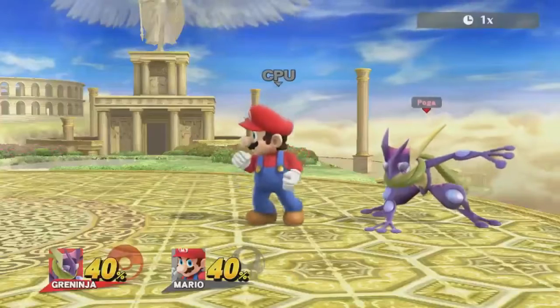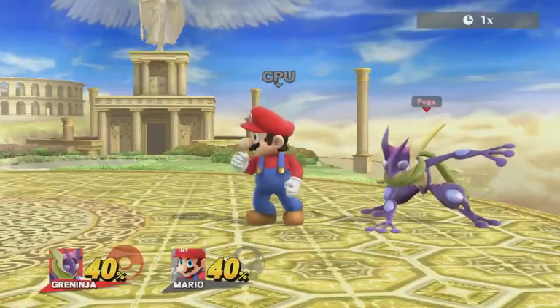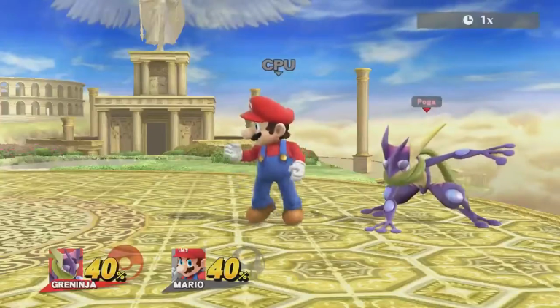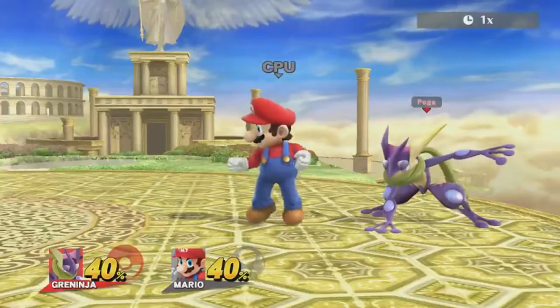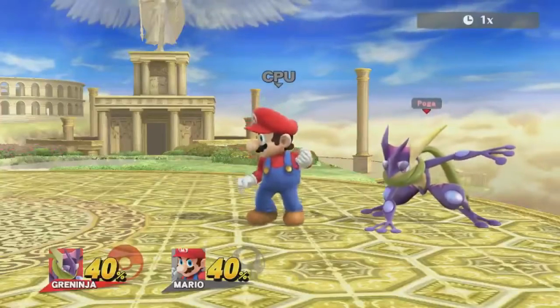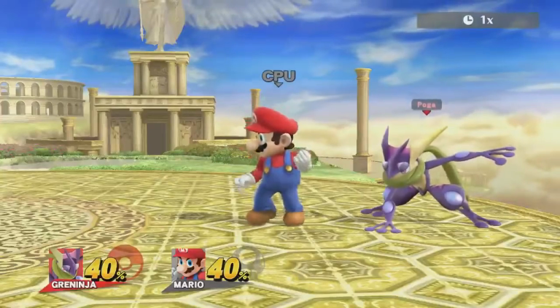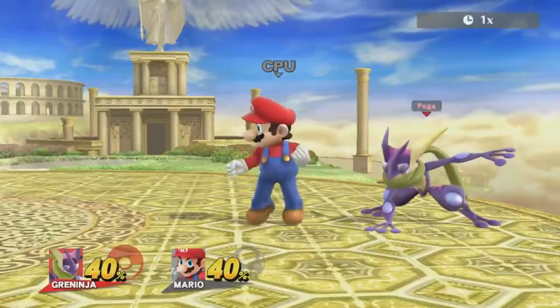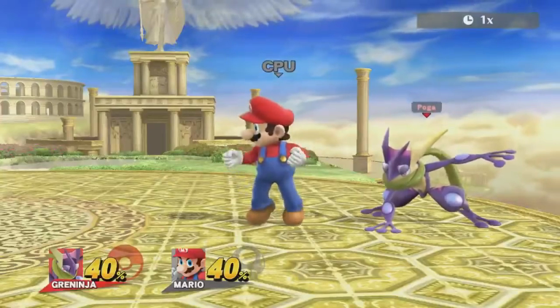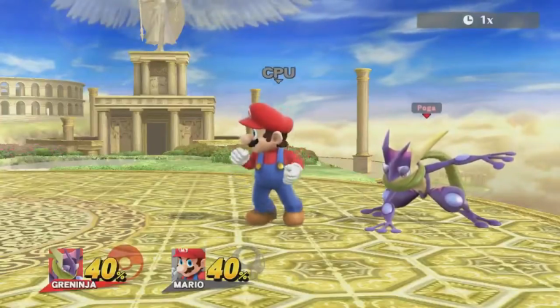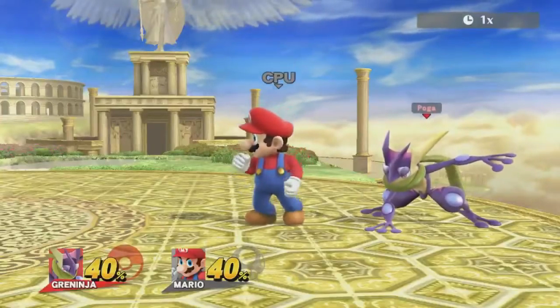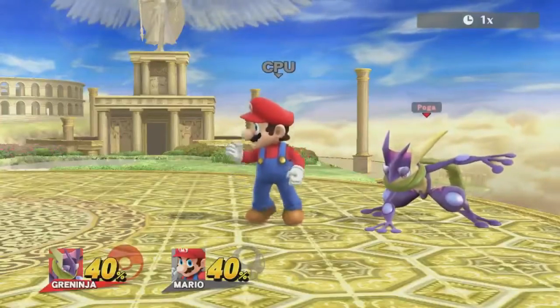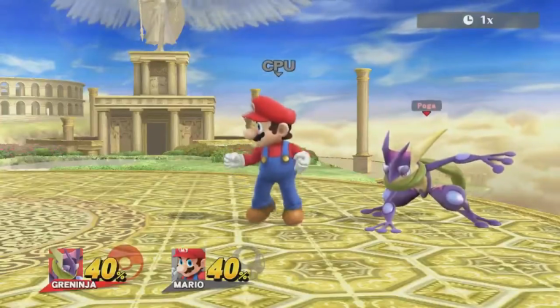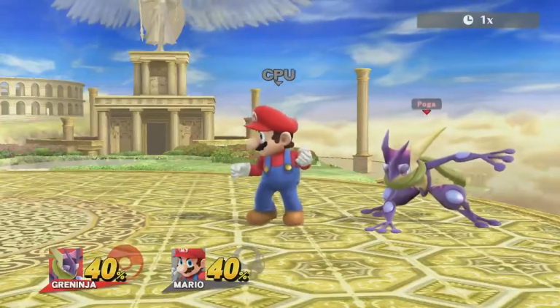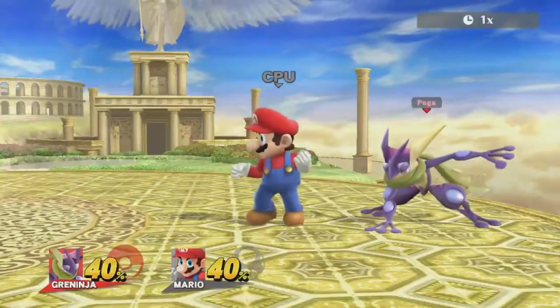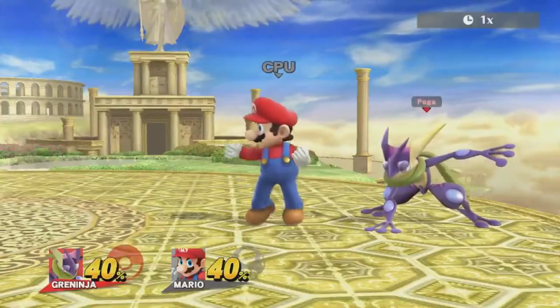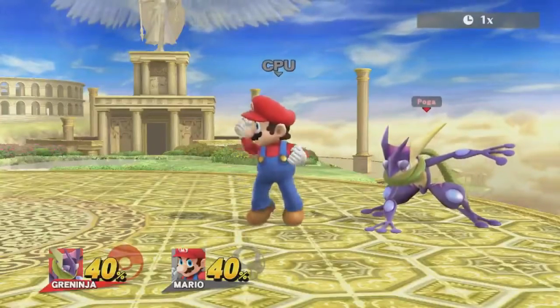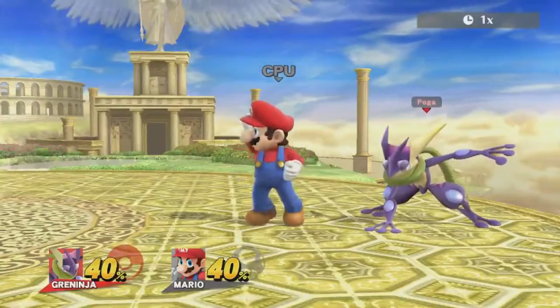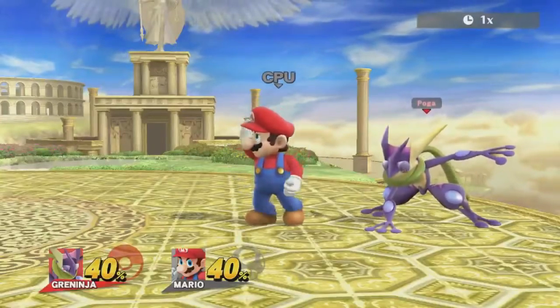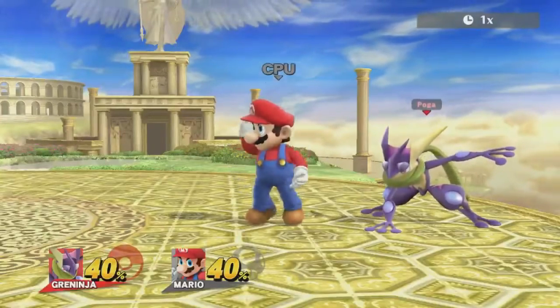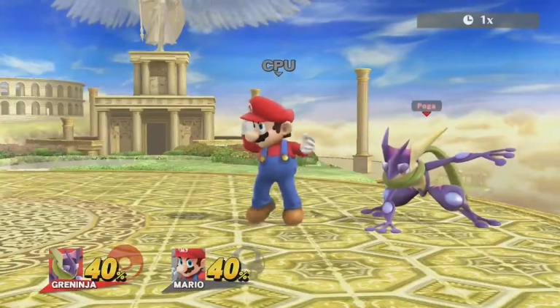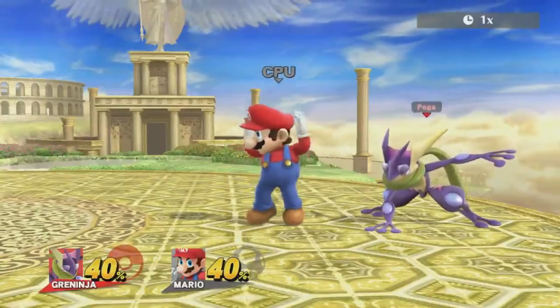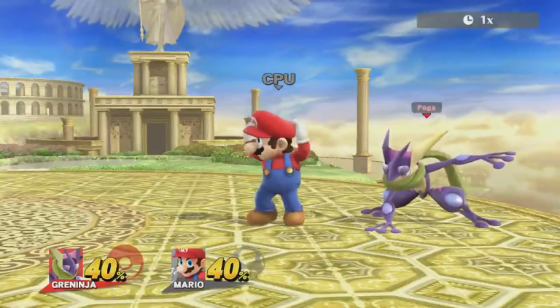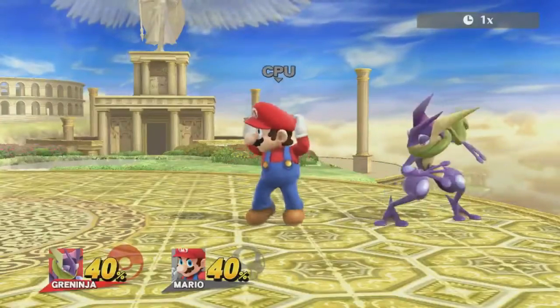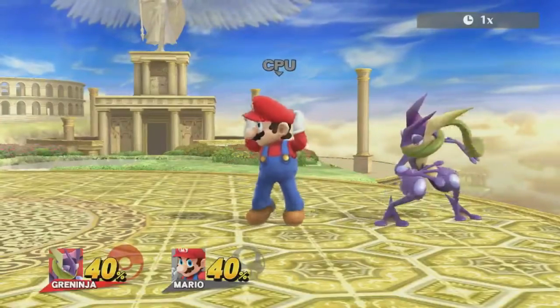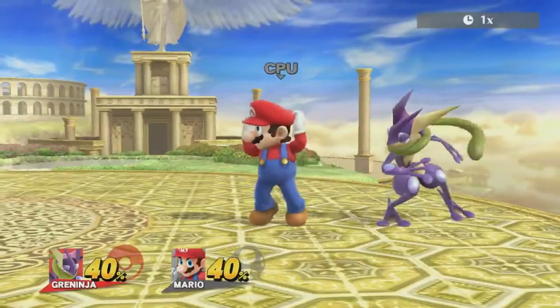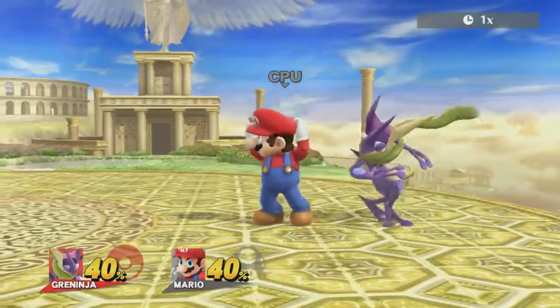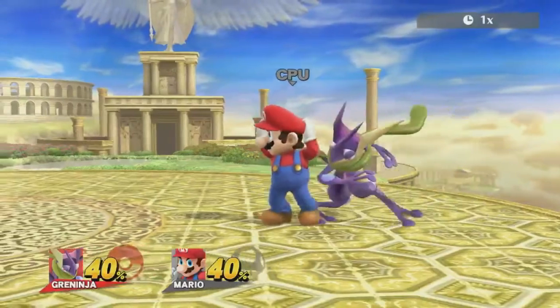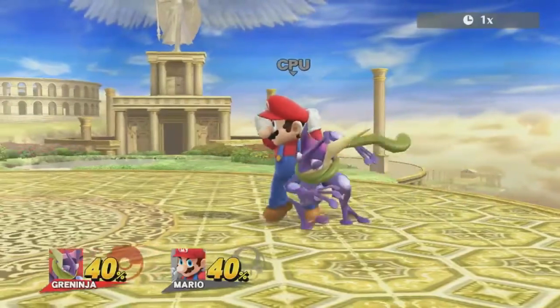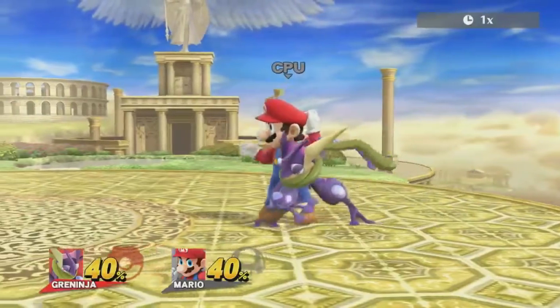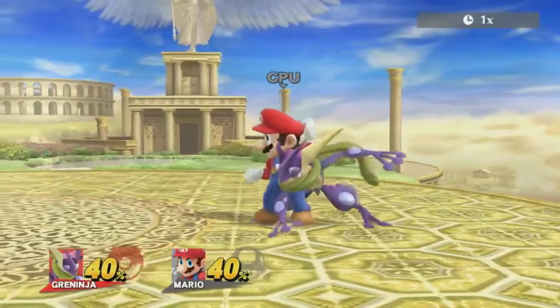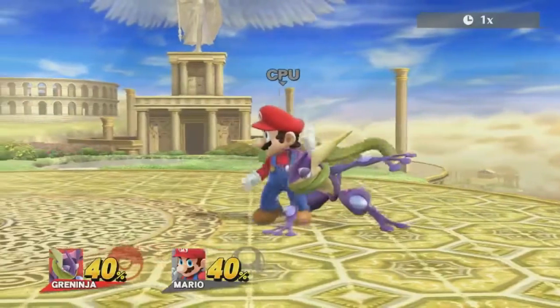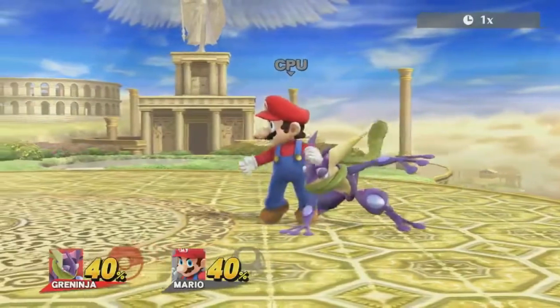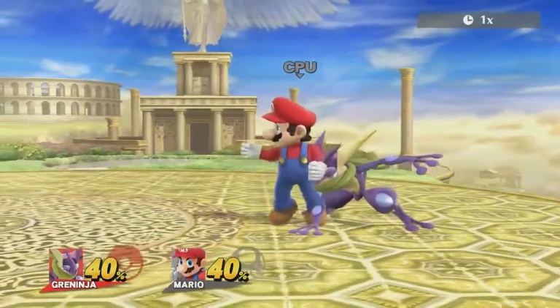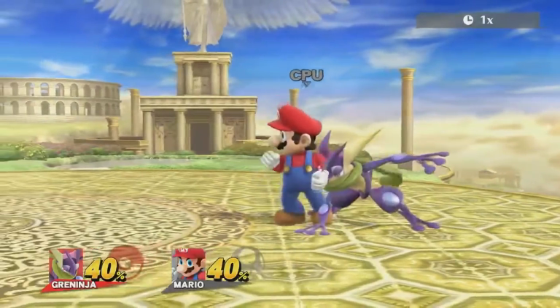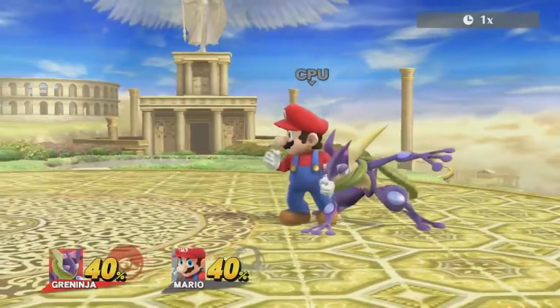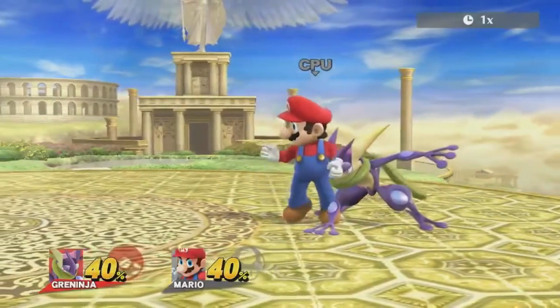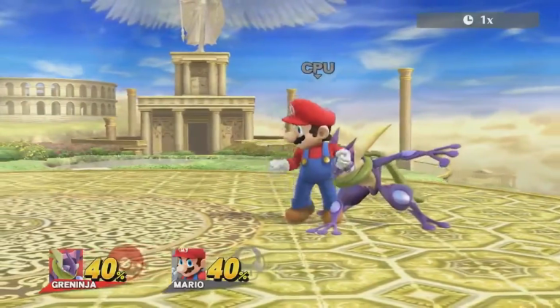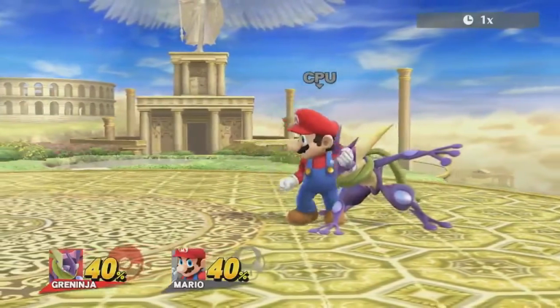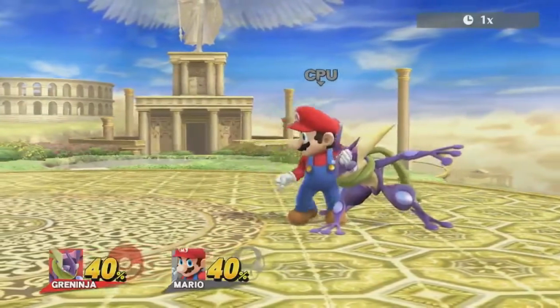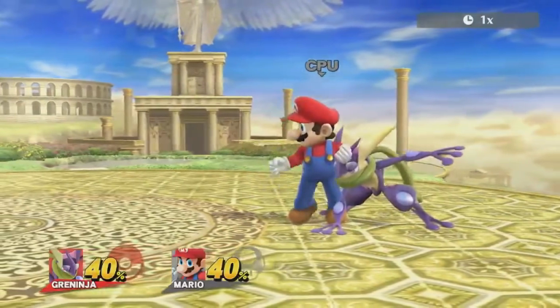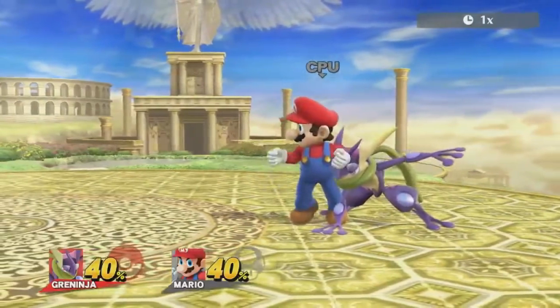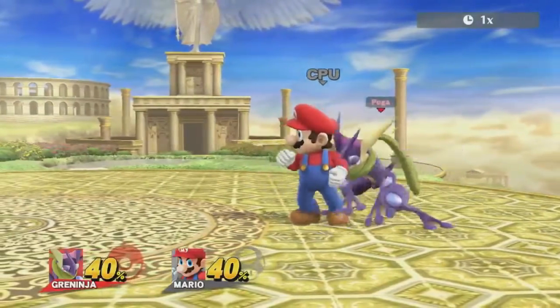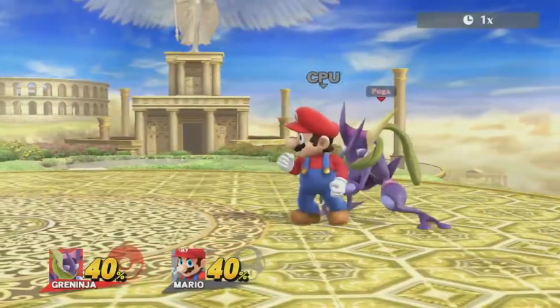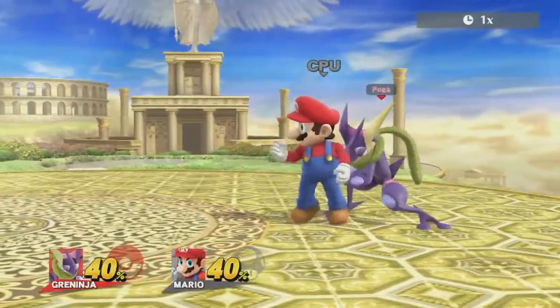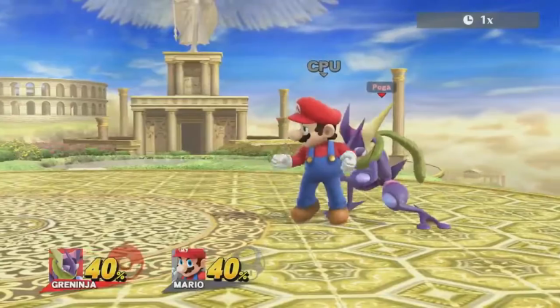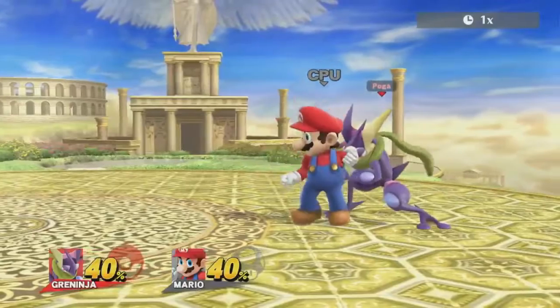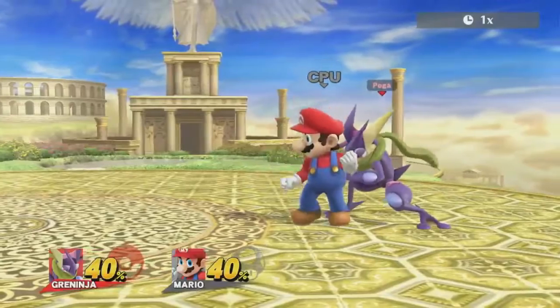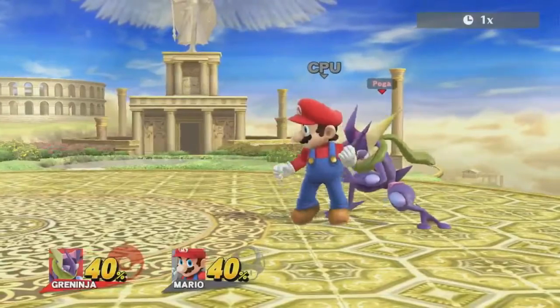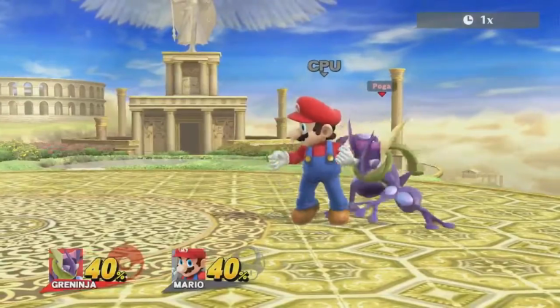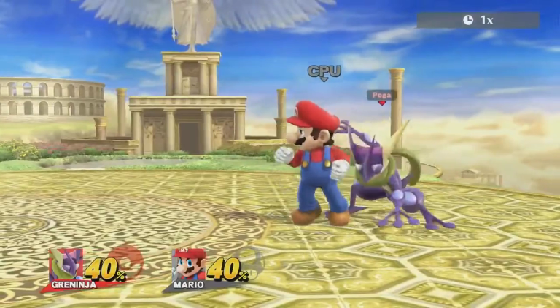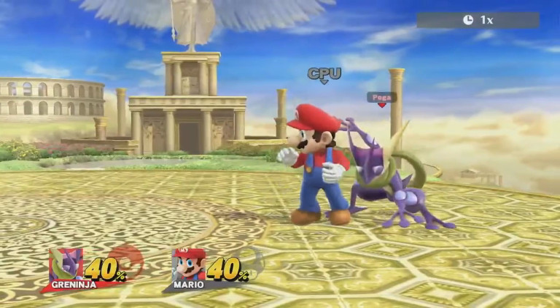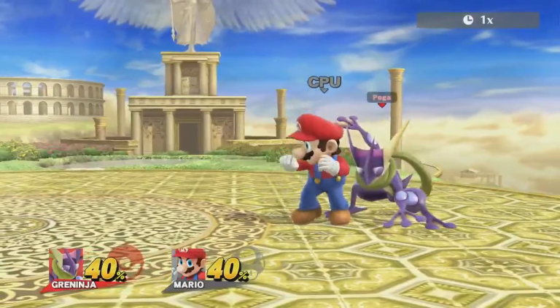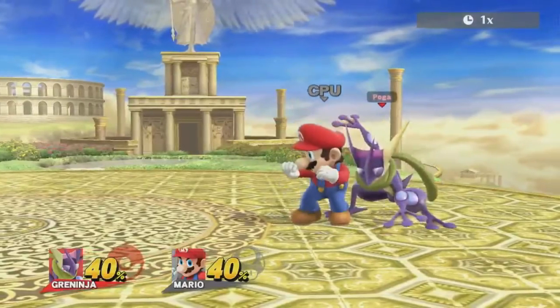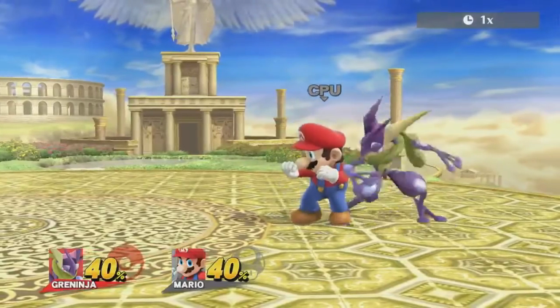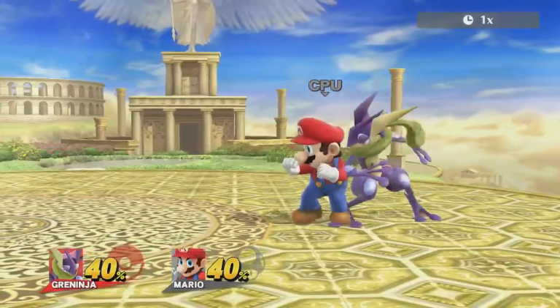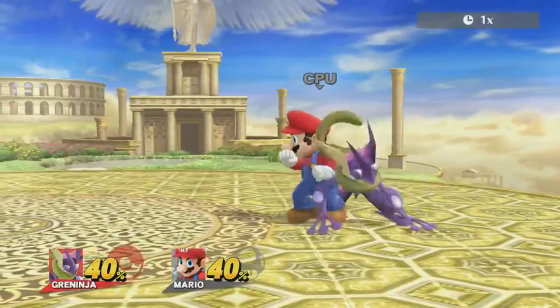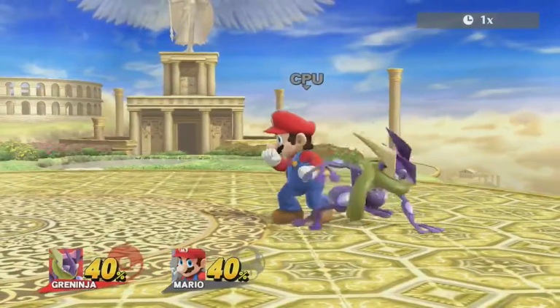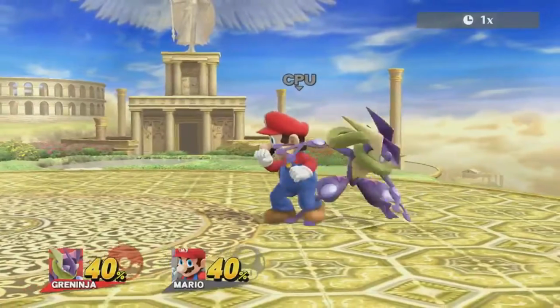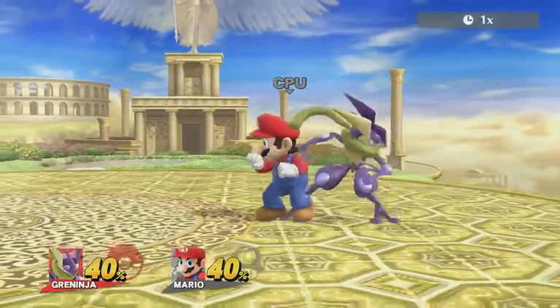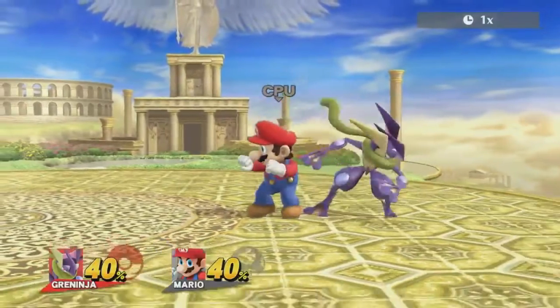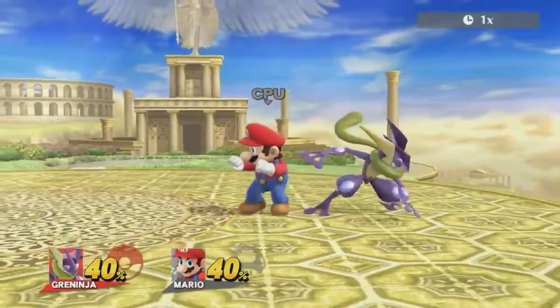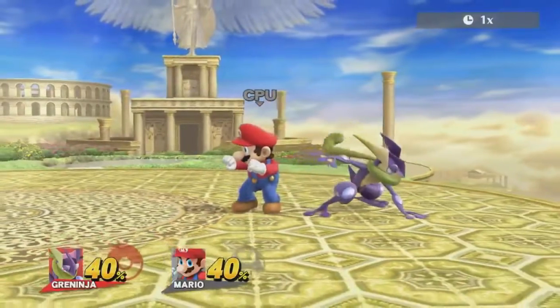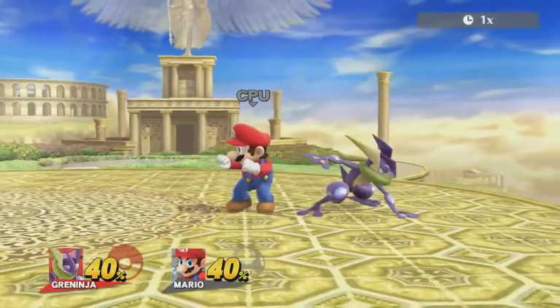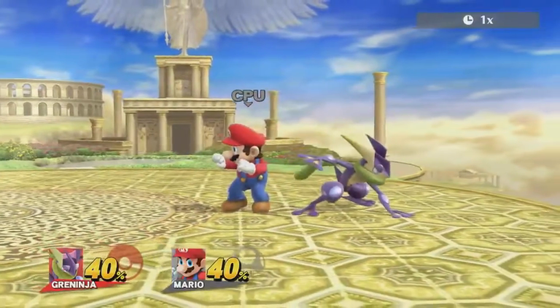Hey guys, this is Poga. Today, I'll be discussing Greninja's Landing Upair, a potential new combo starter.